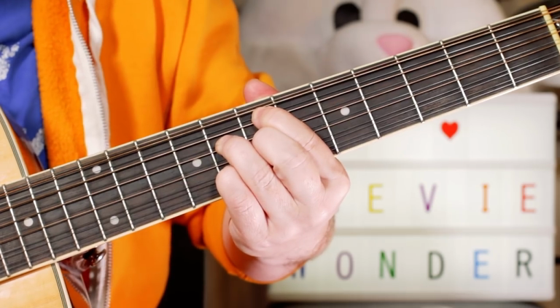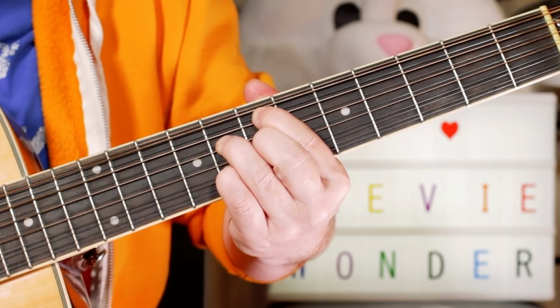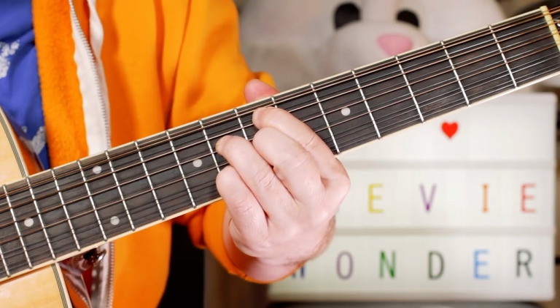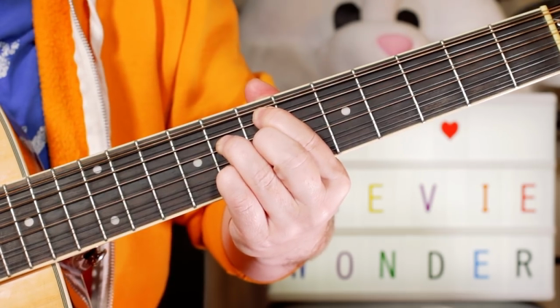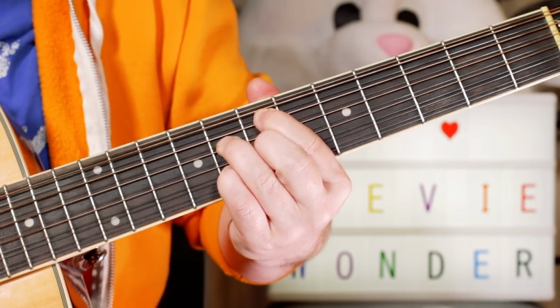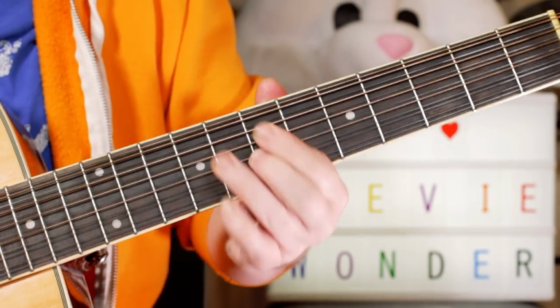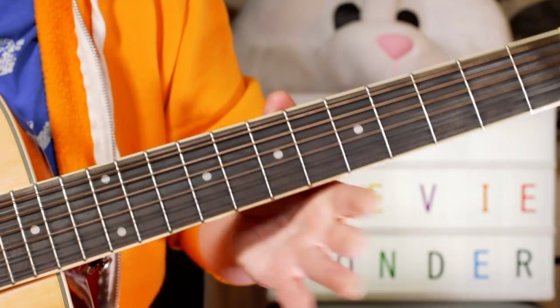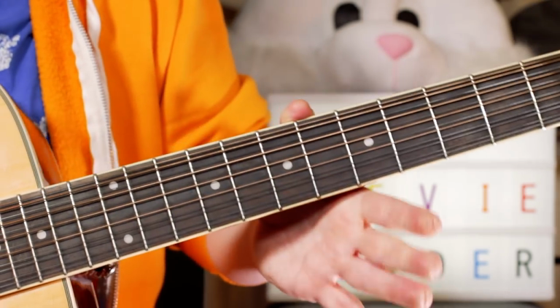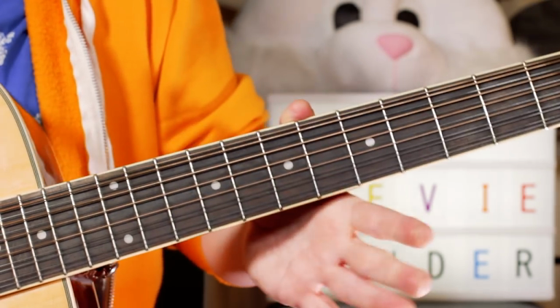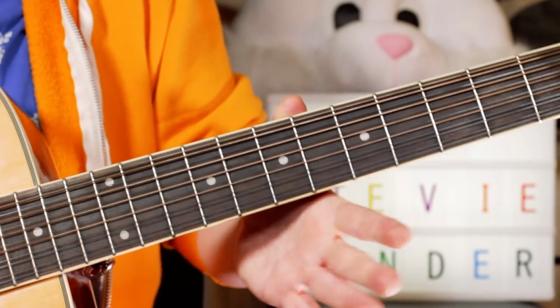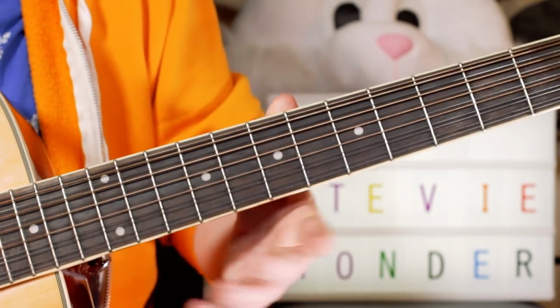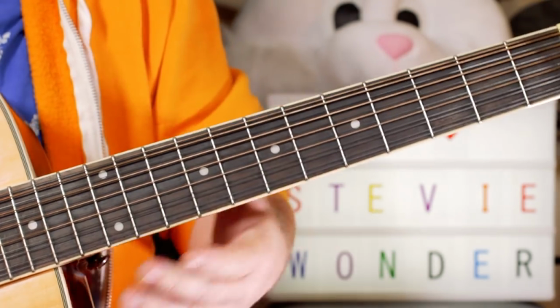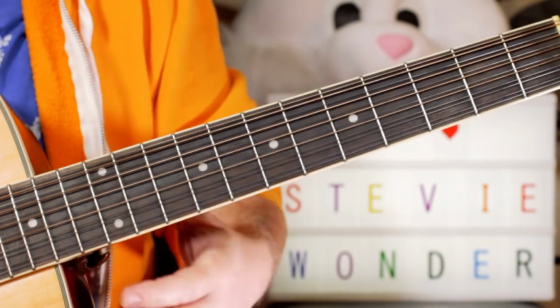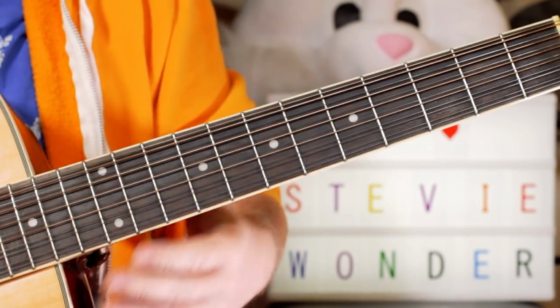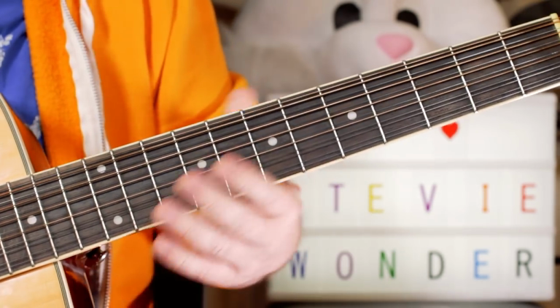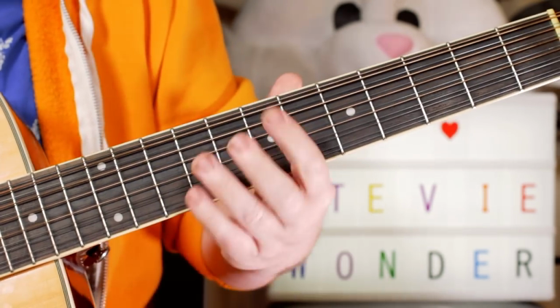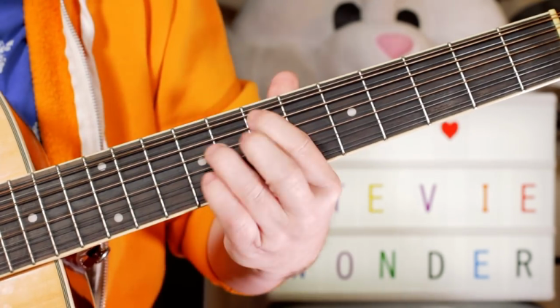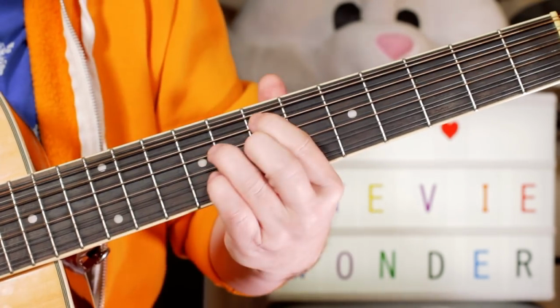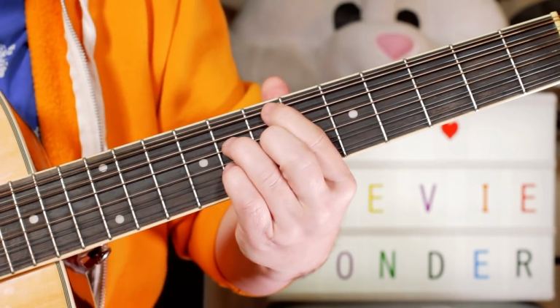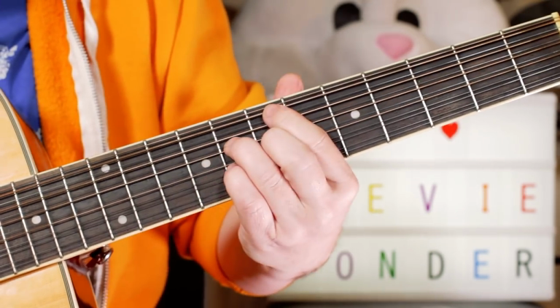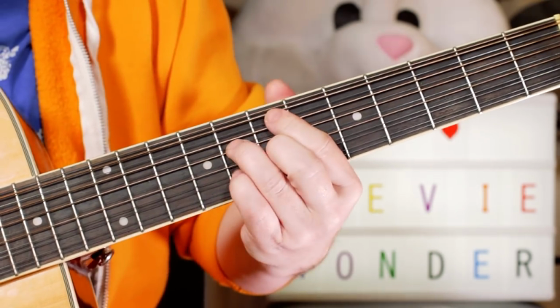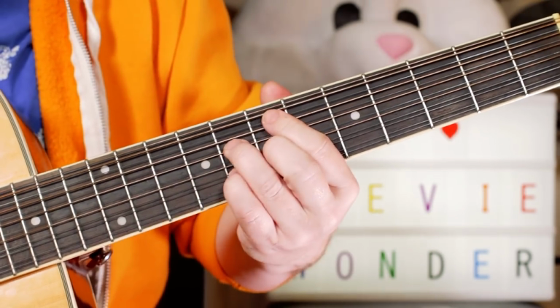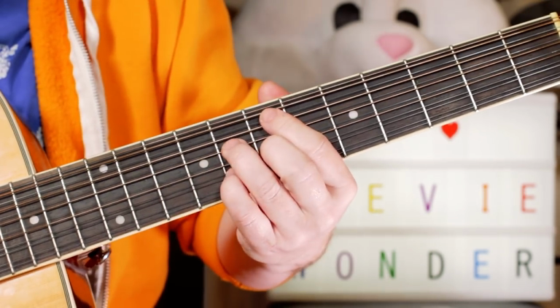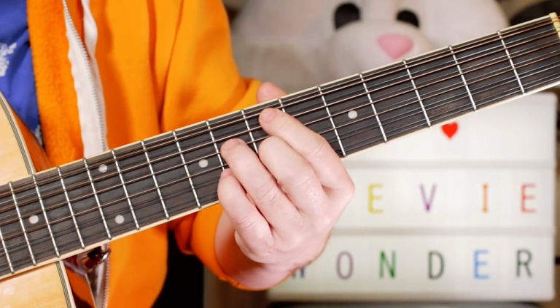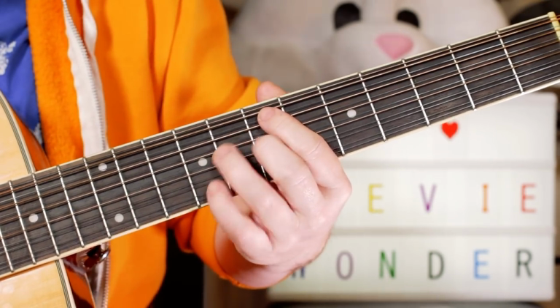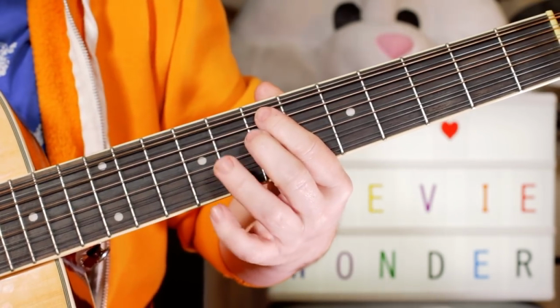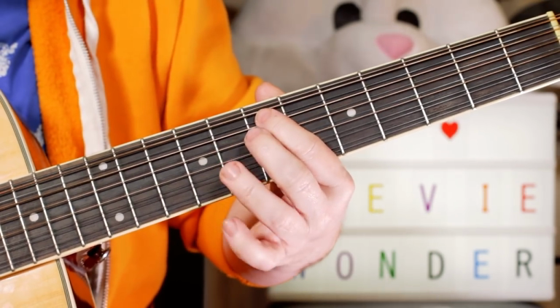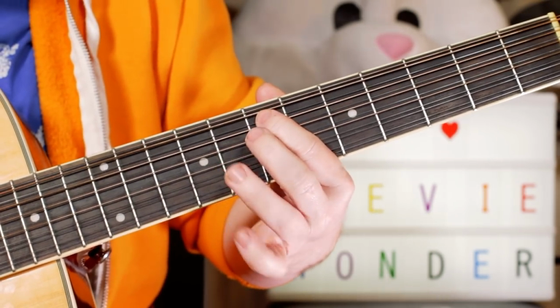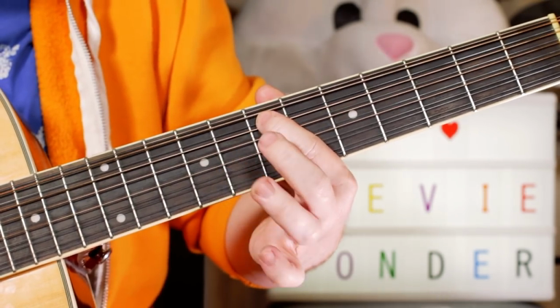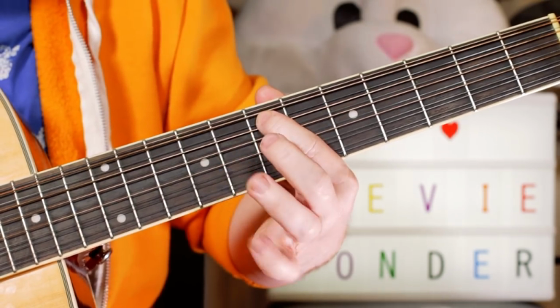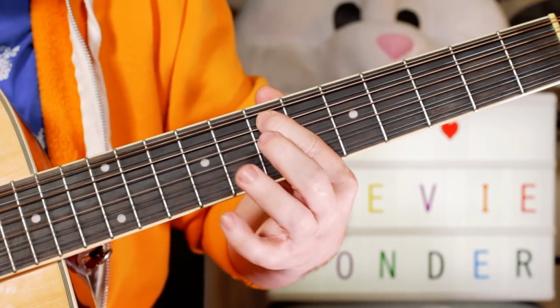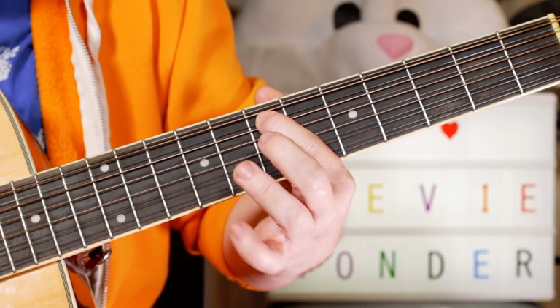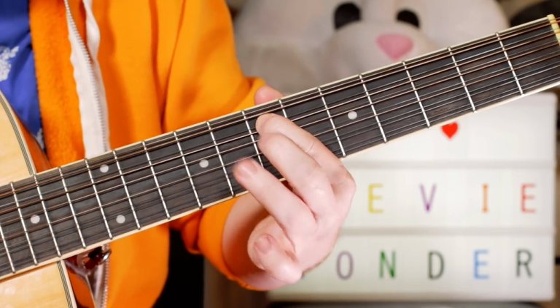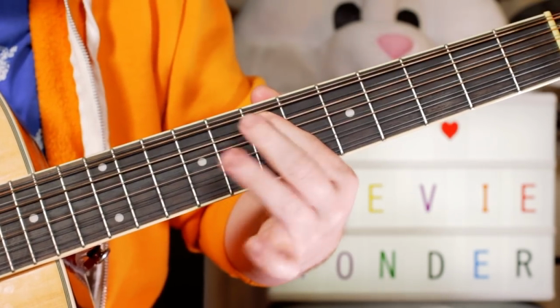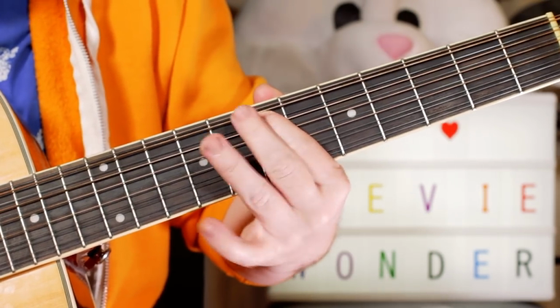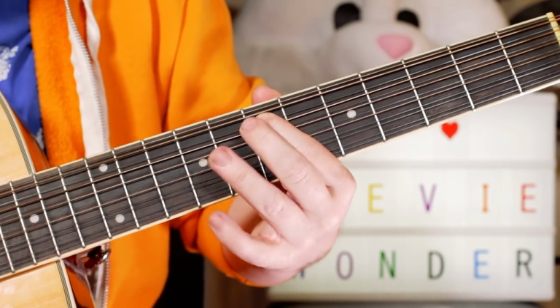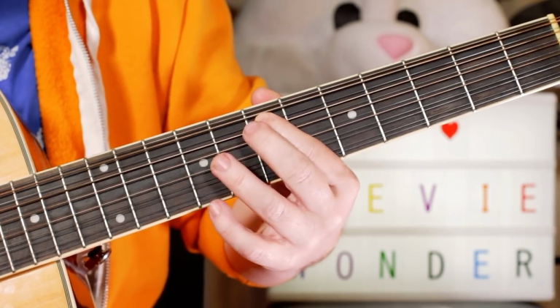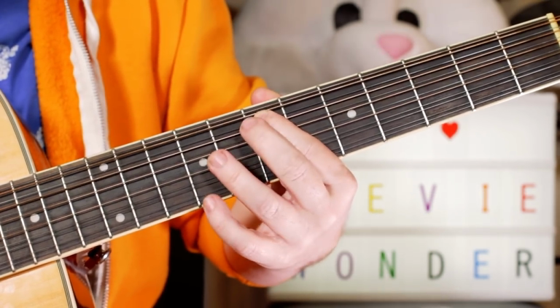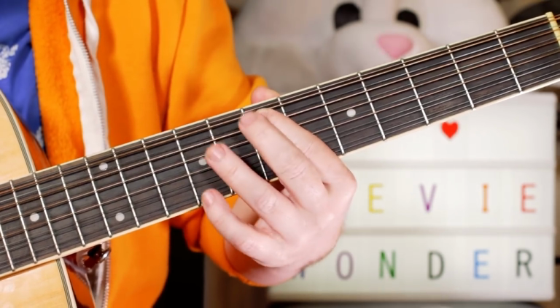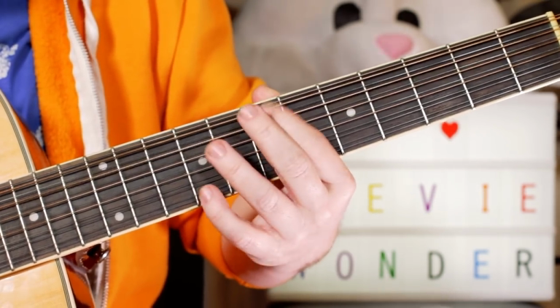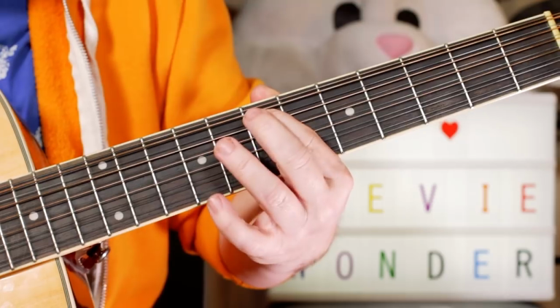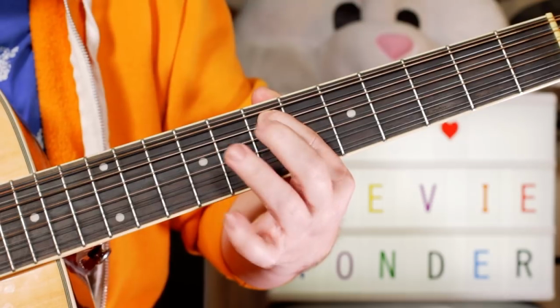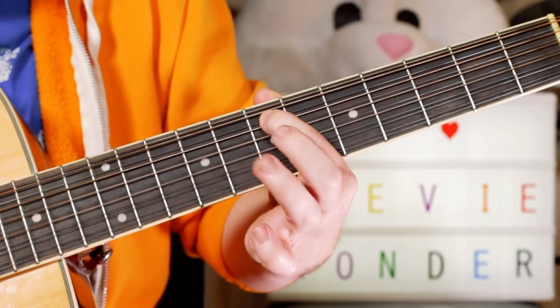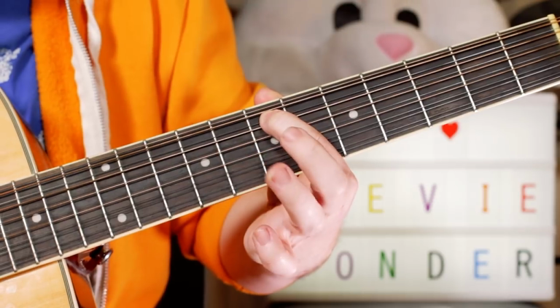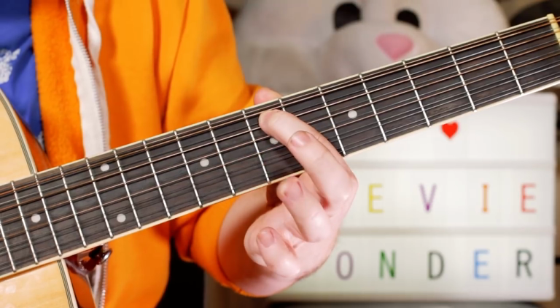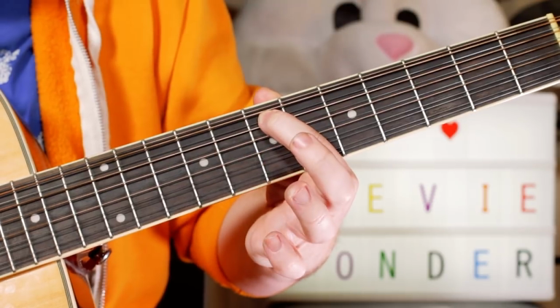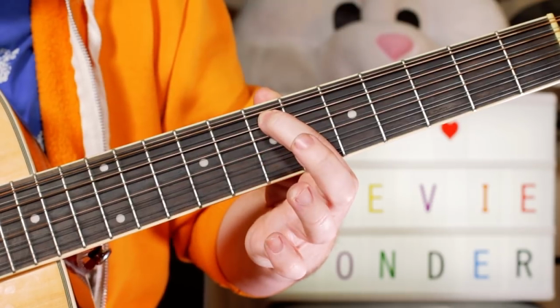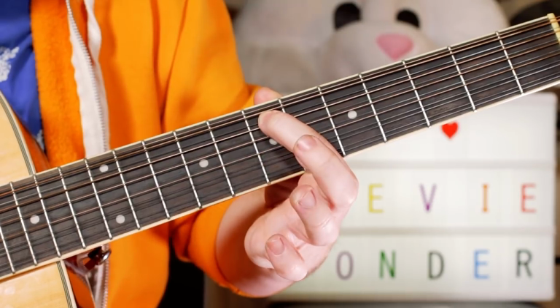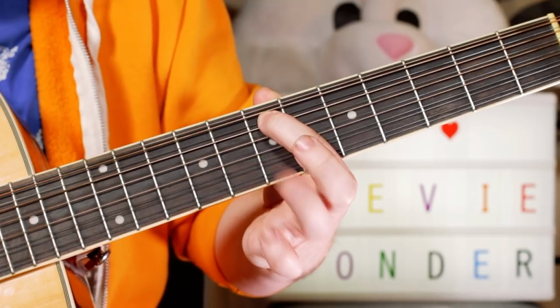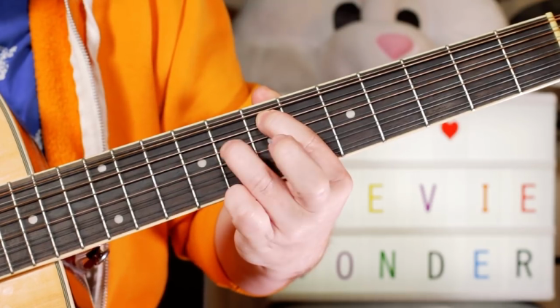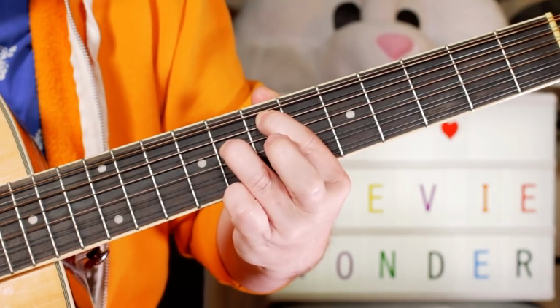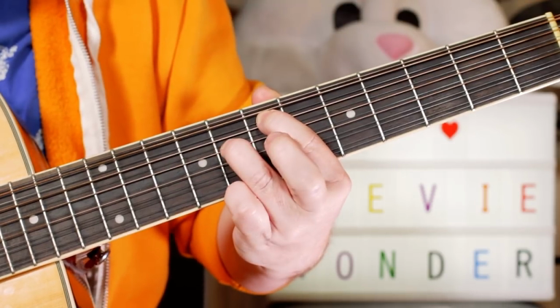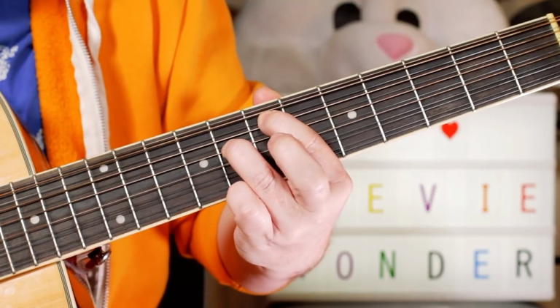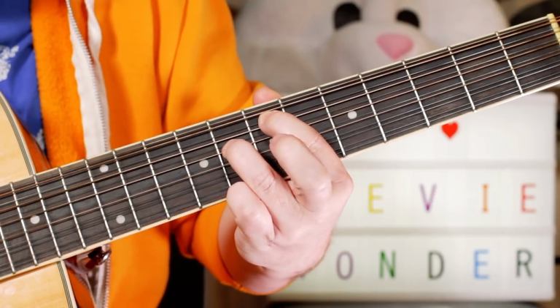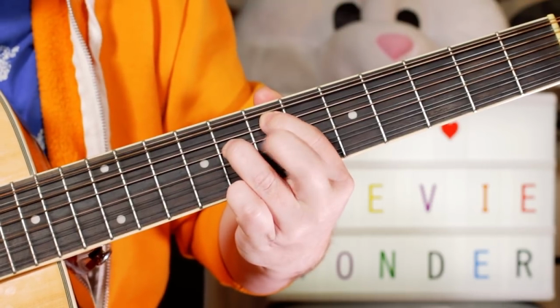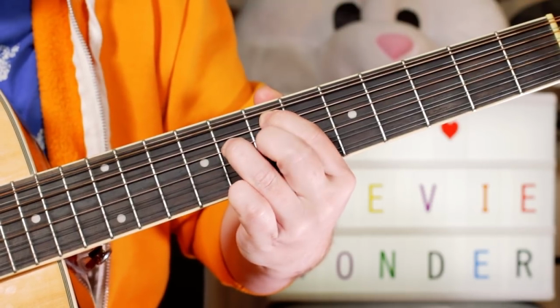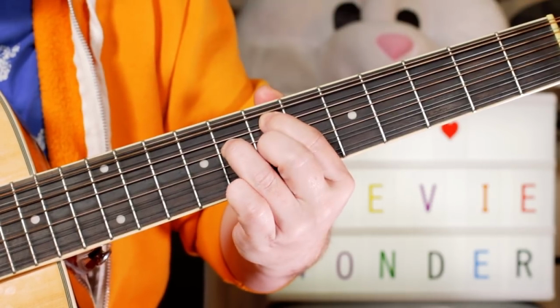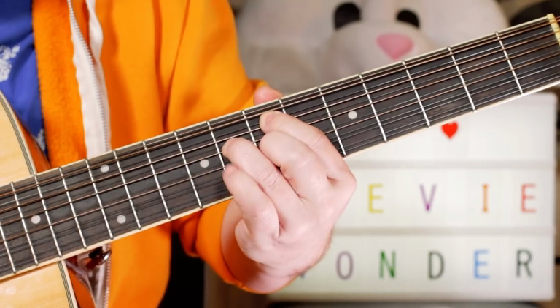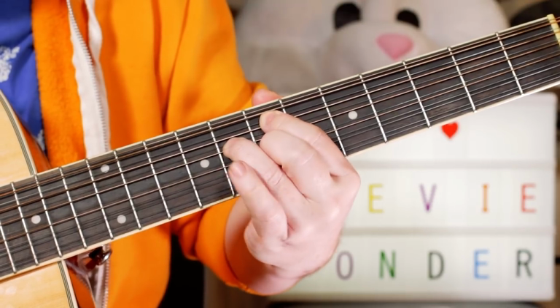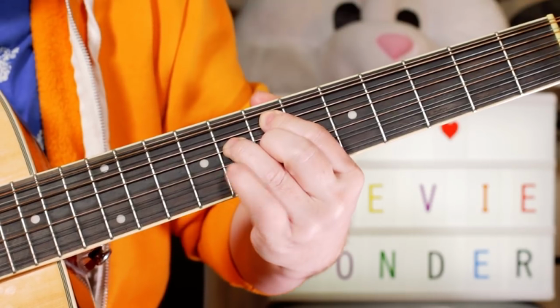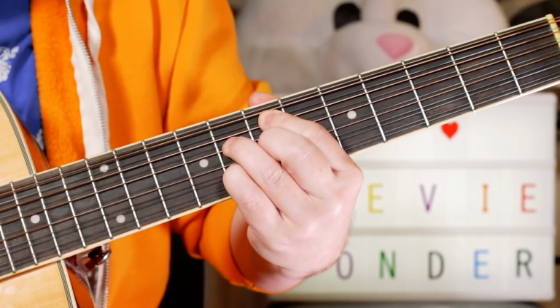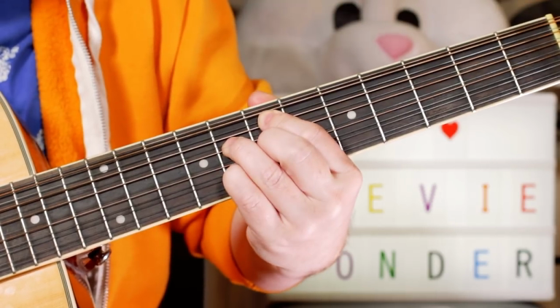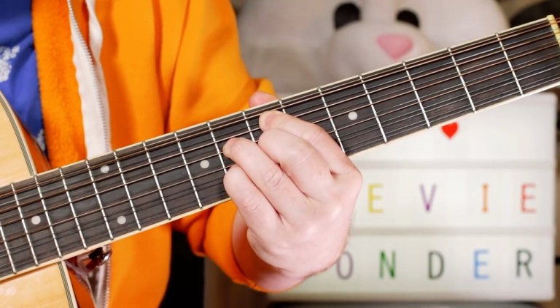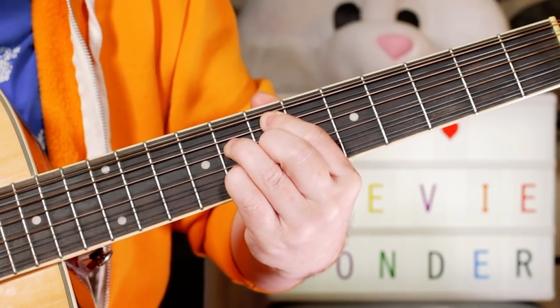And then I play an E minor seven flat five chord. So I'm playing on the A-string: seven, then eight, then seven, then eight.